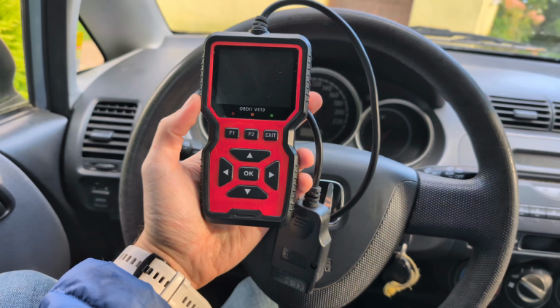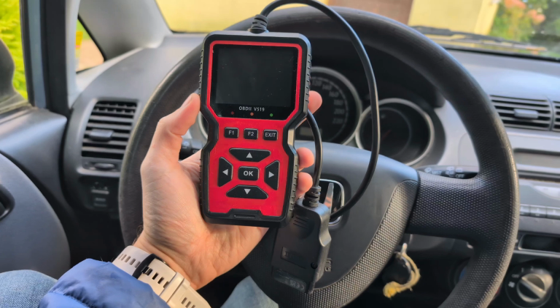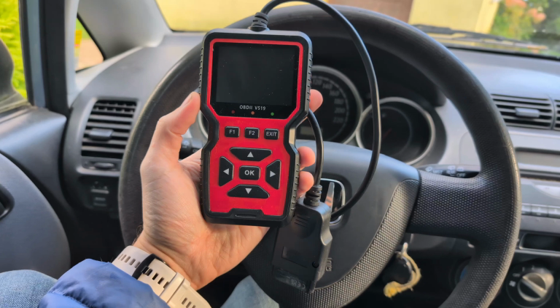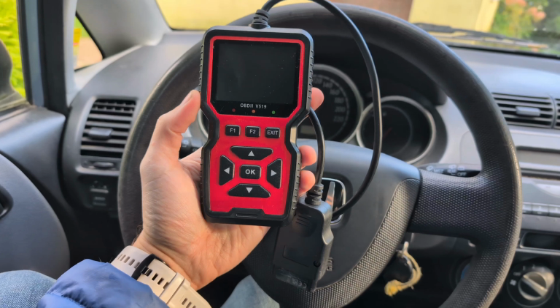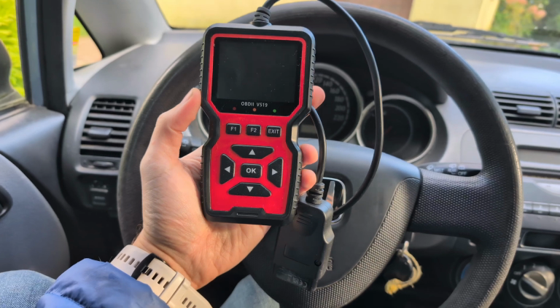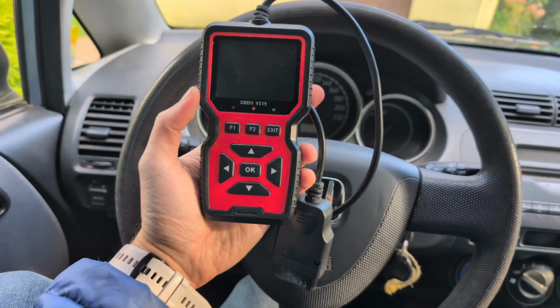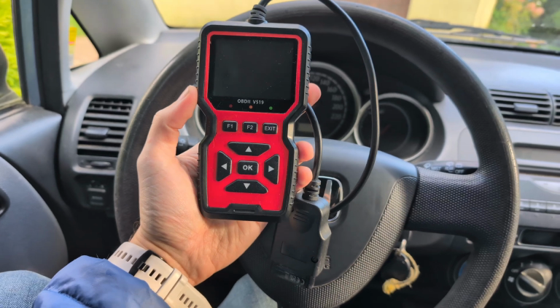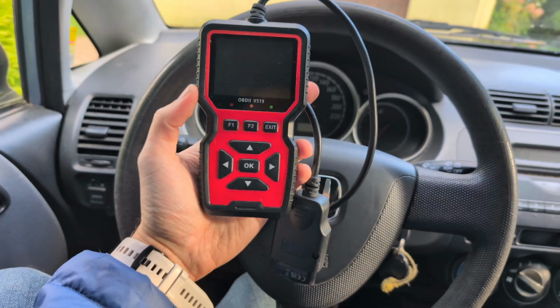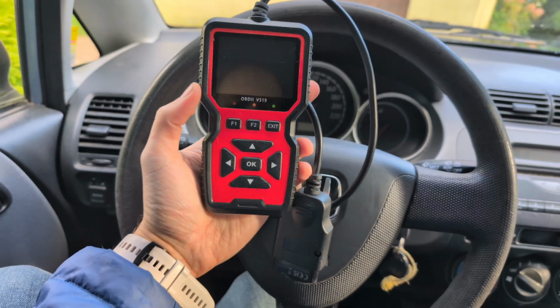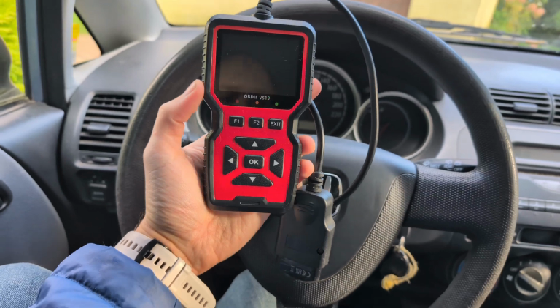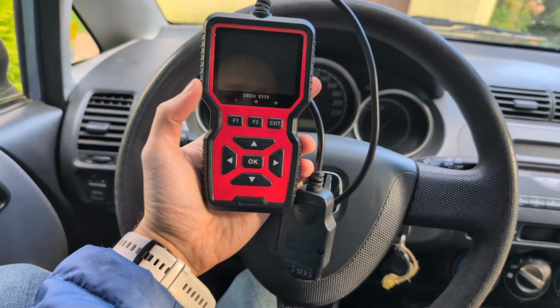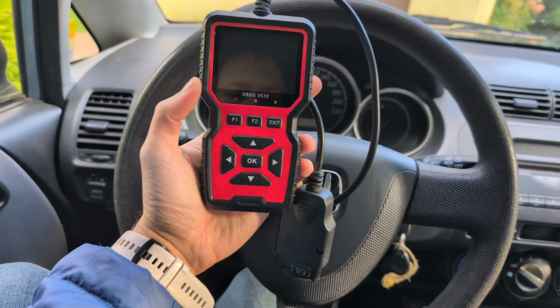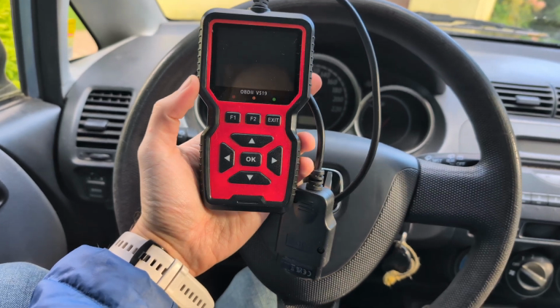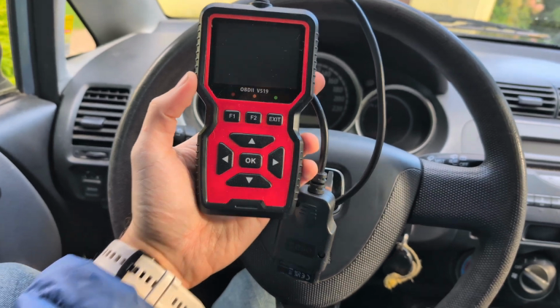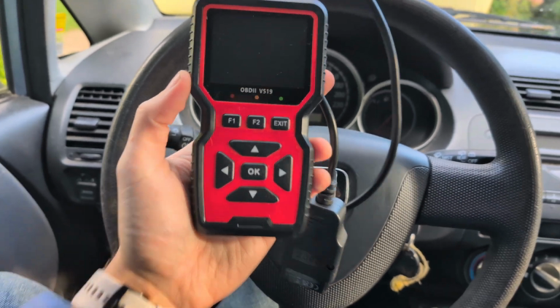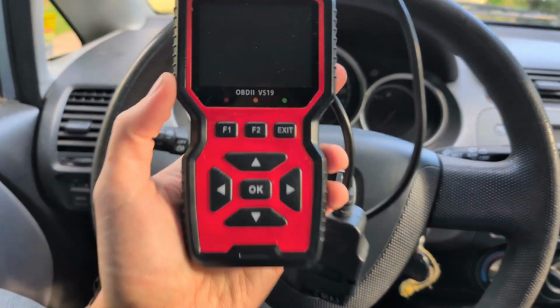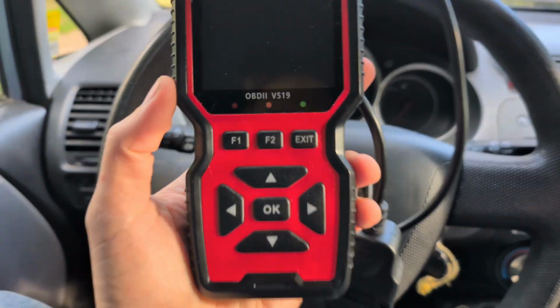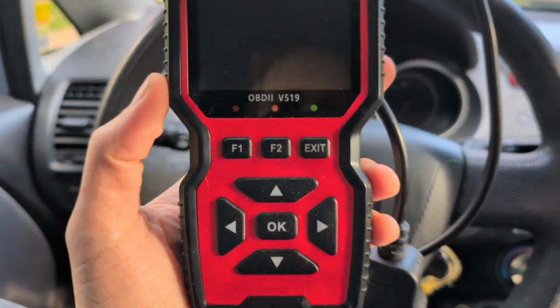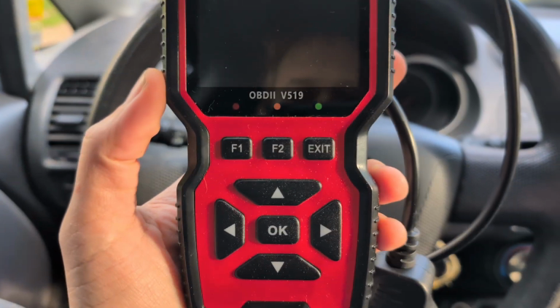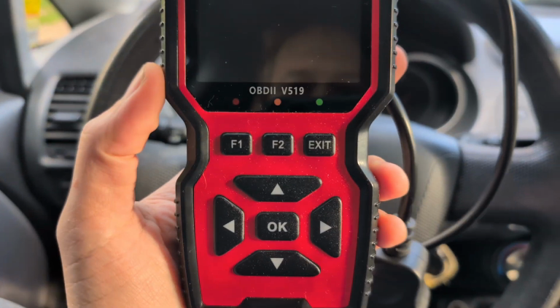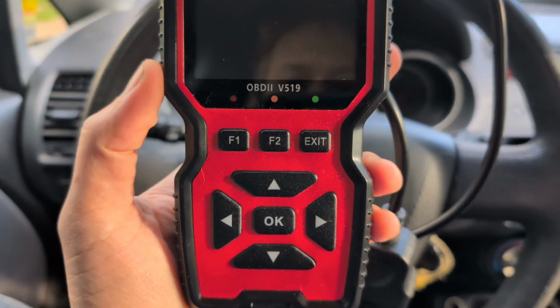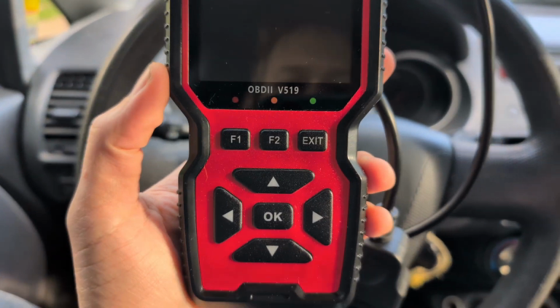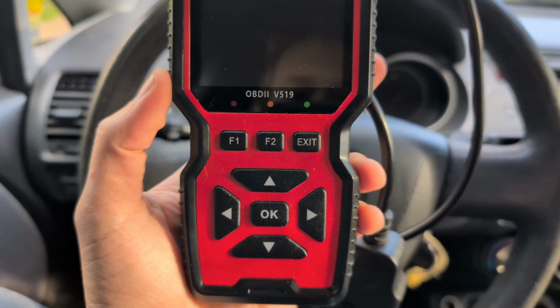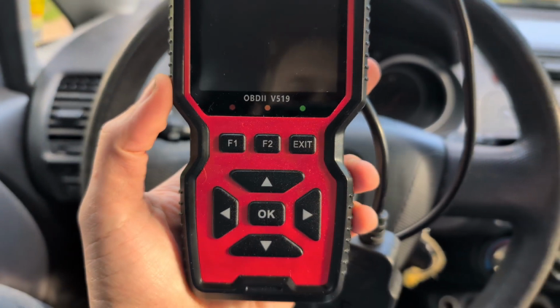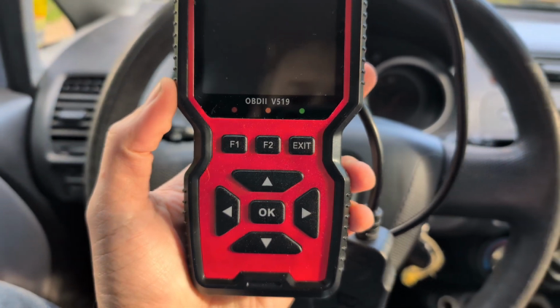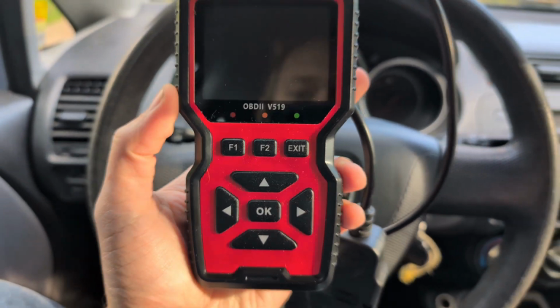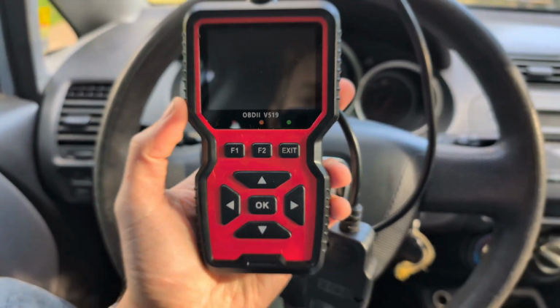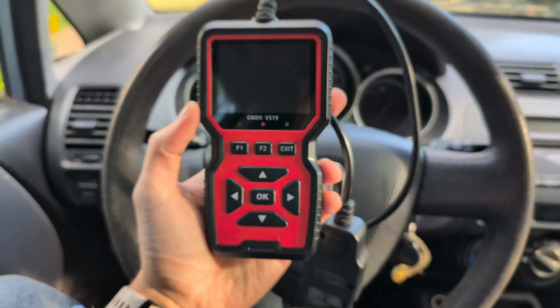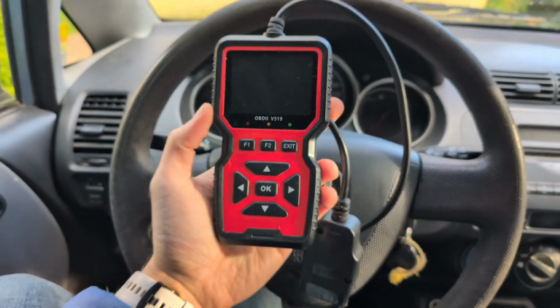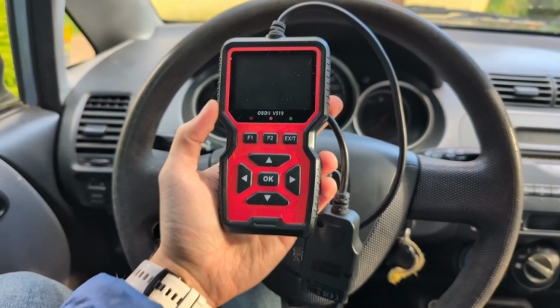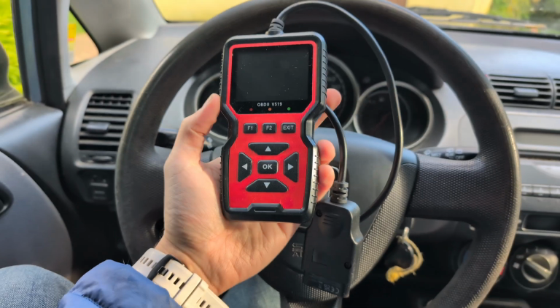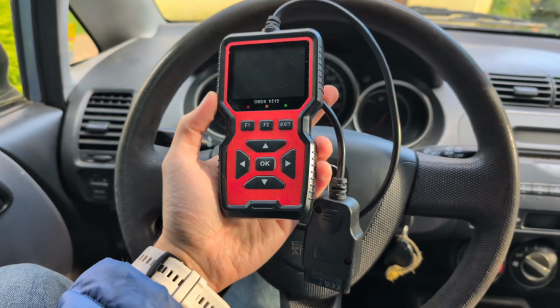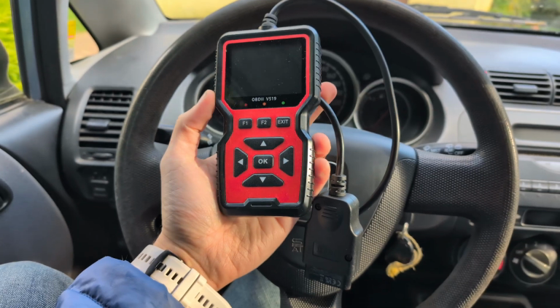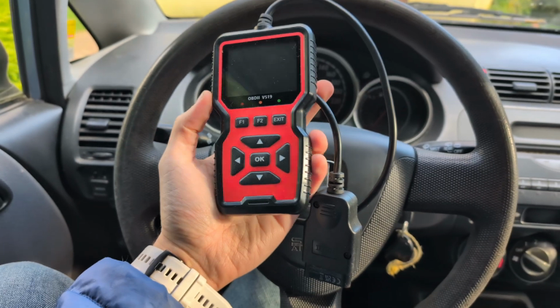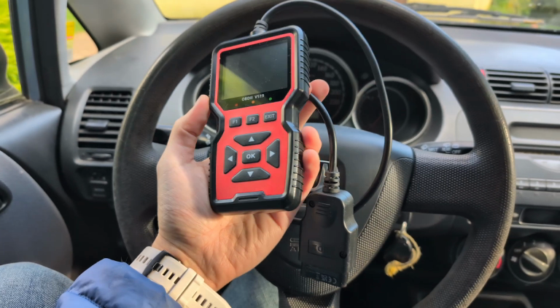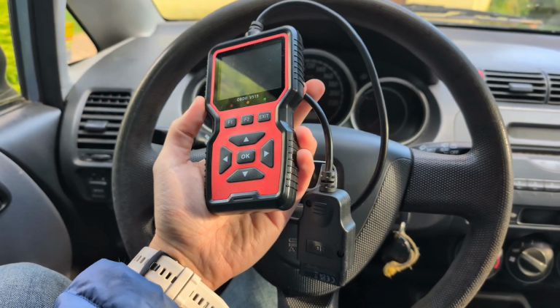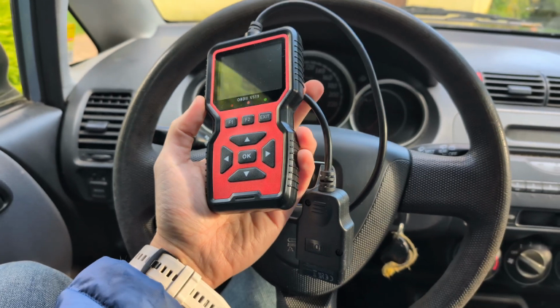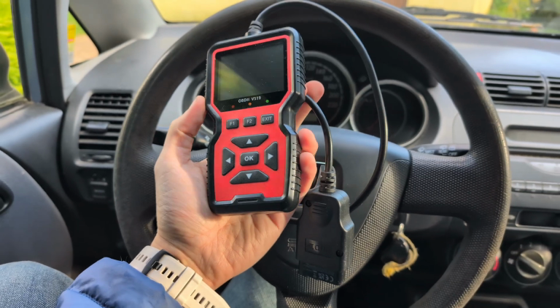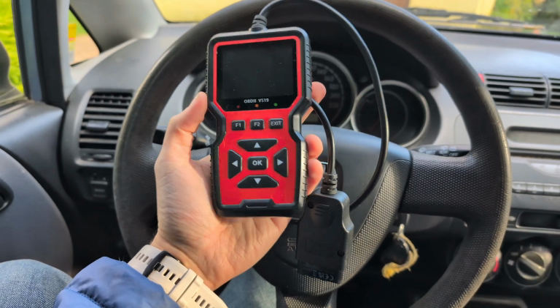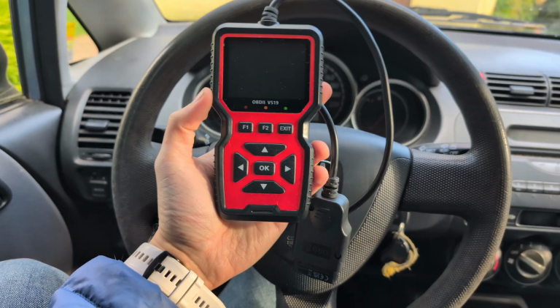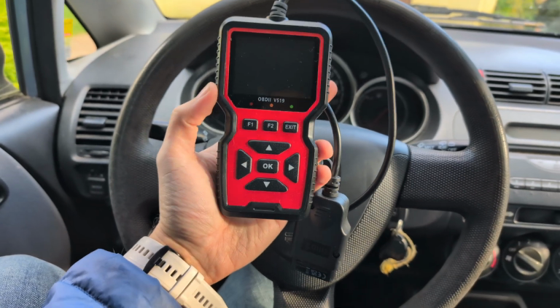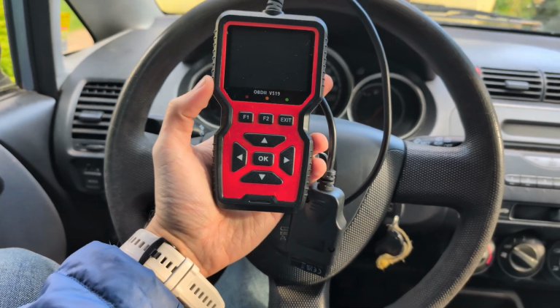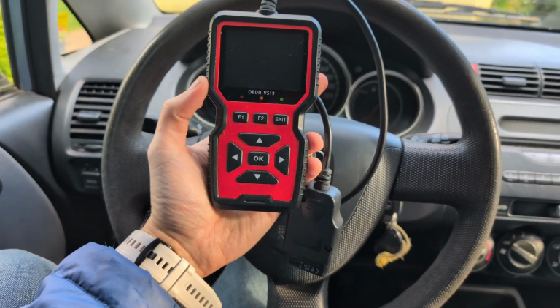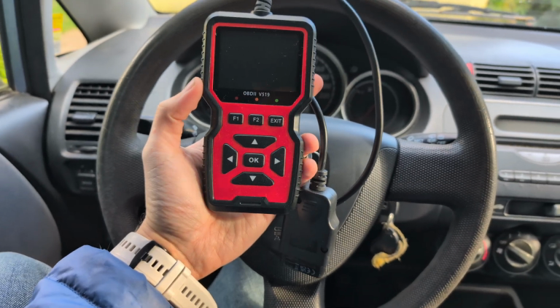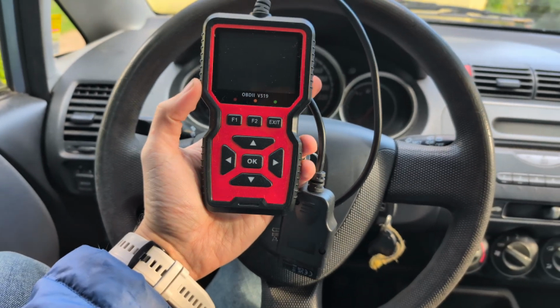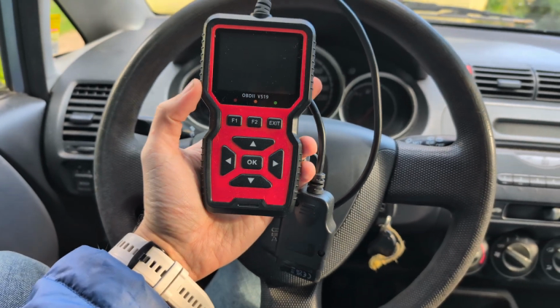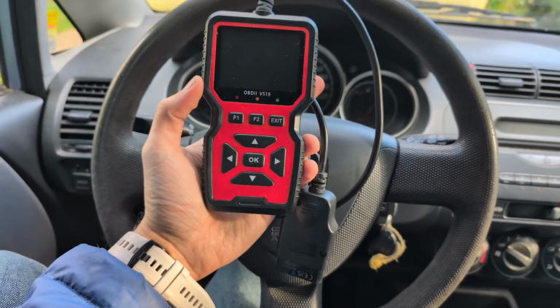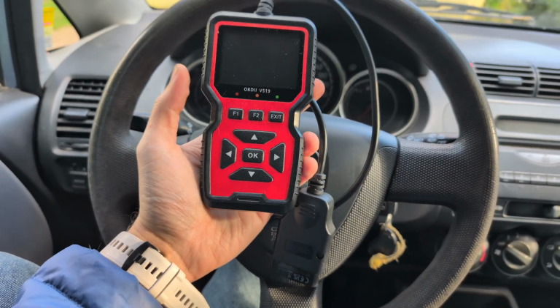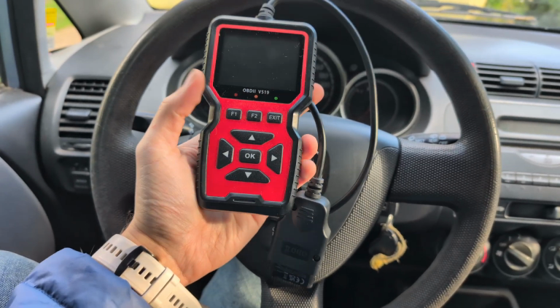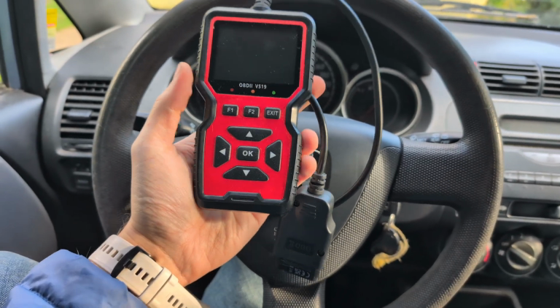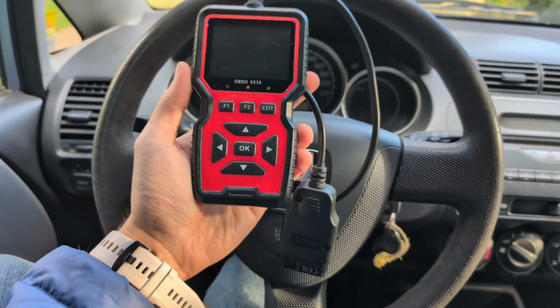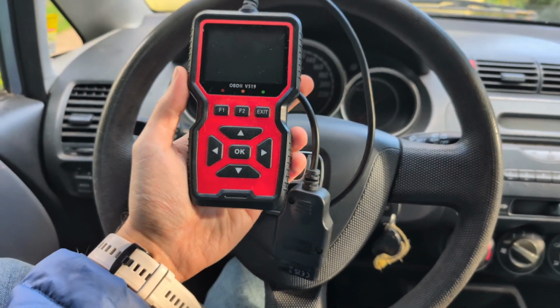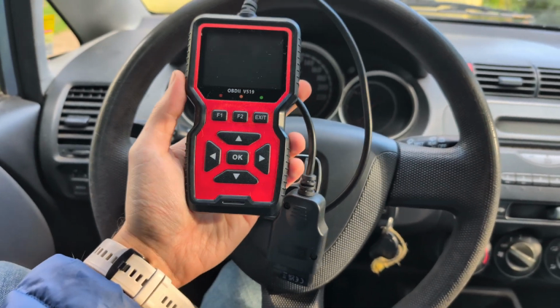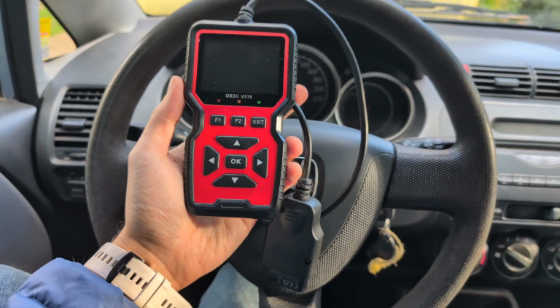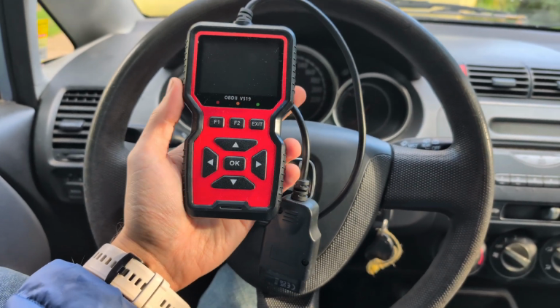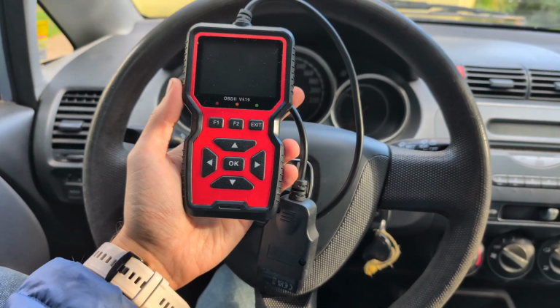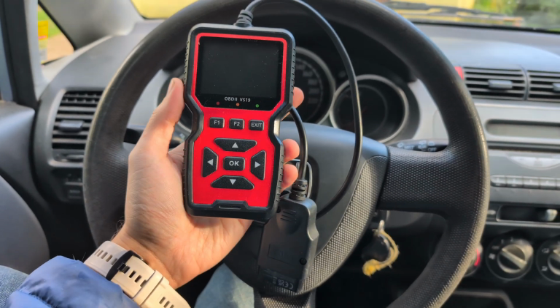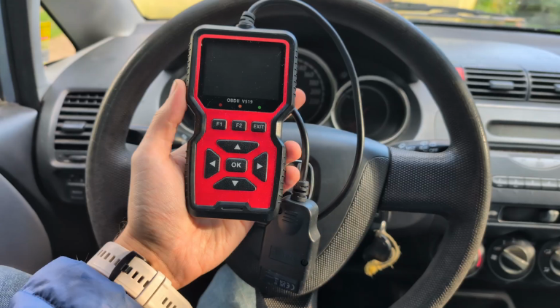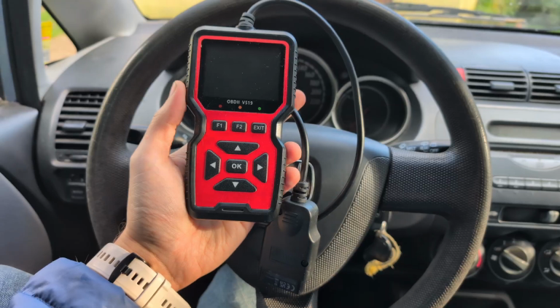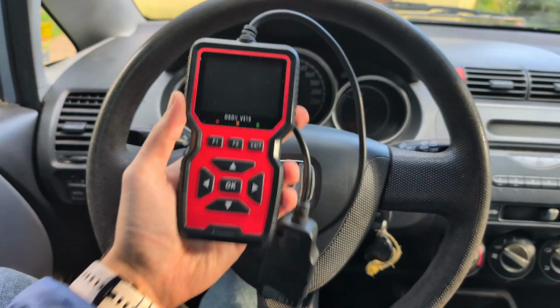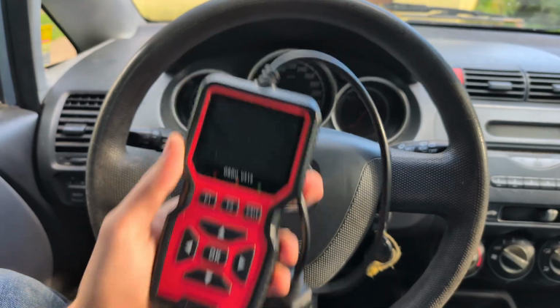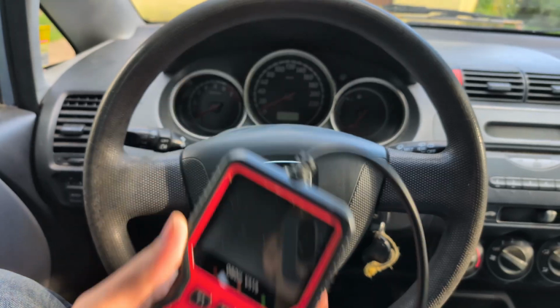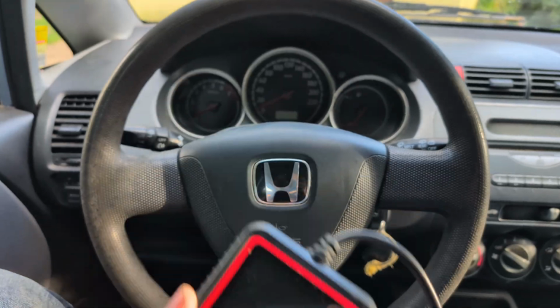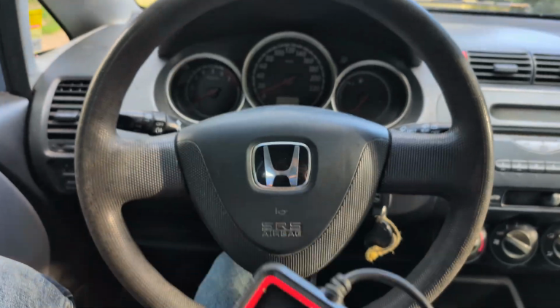Let me show you how to connect your V519 OBD2 scanner to your car, so you can read and clear codes.